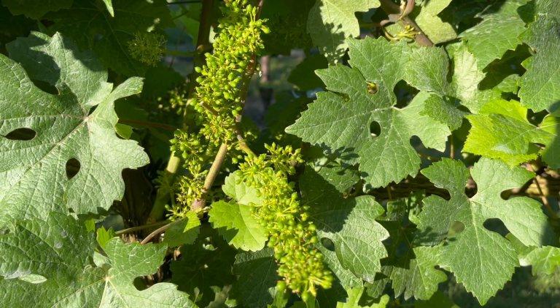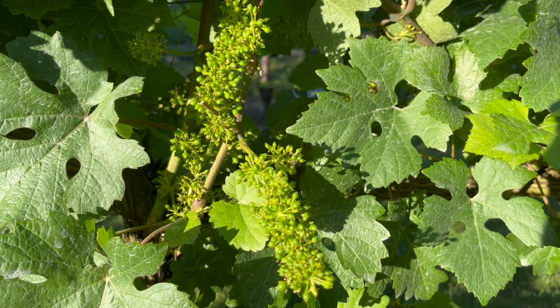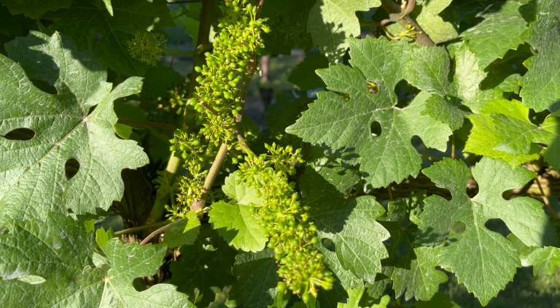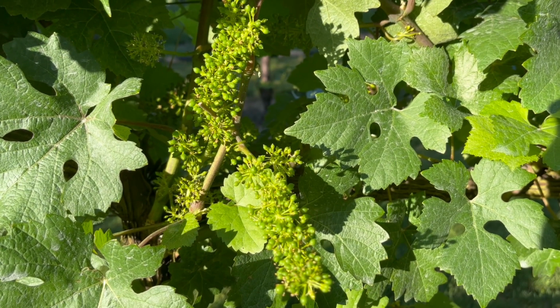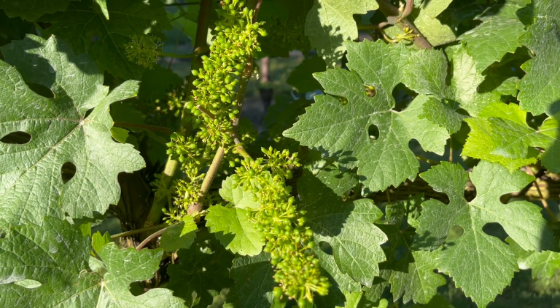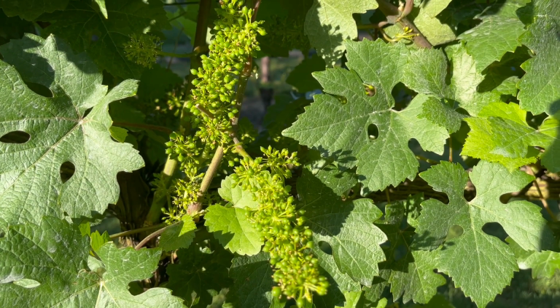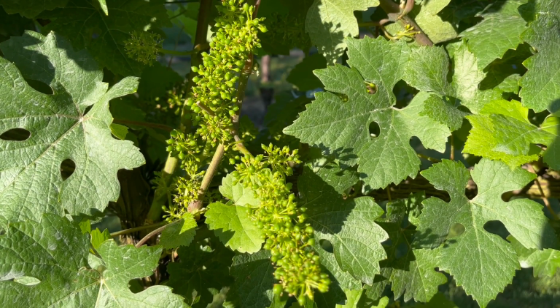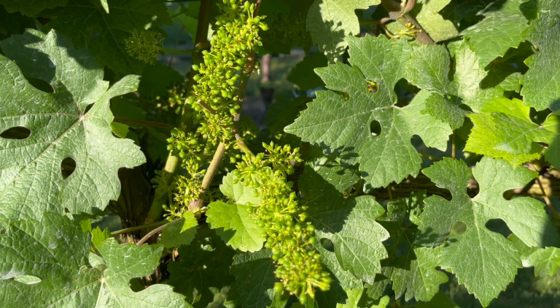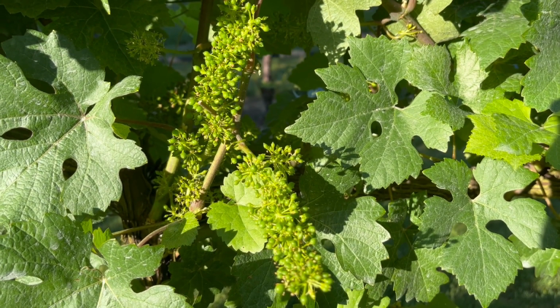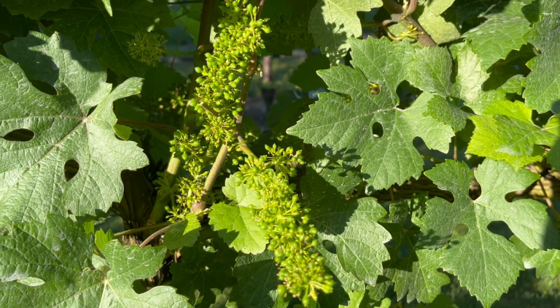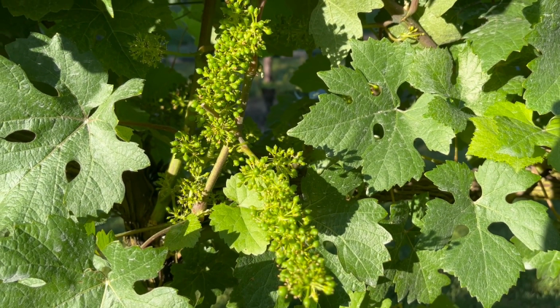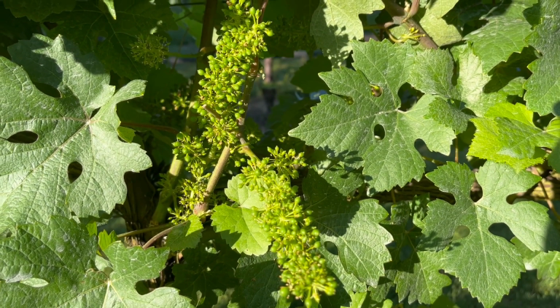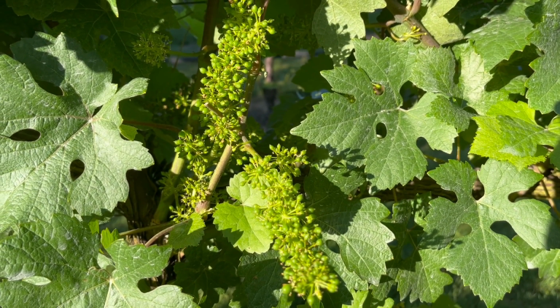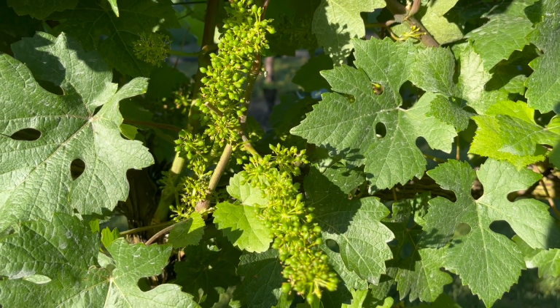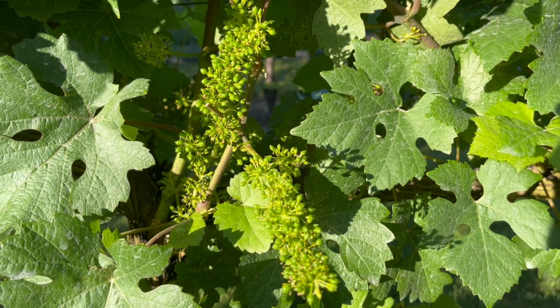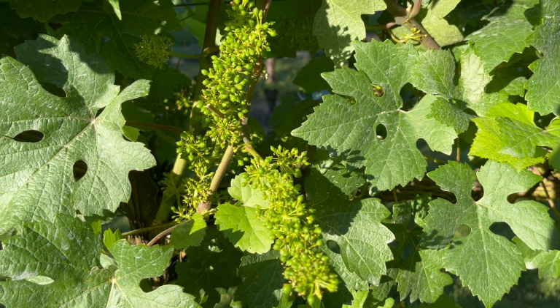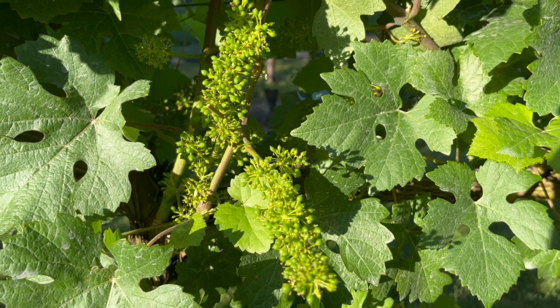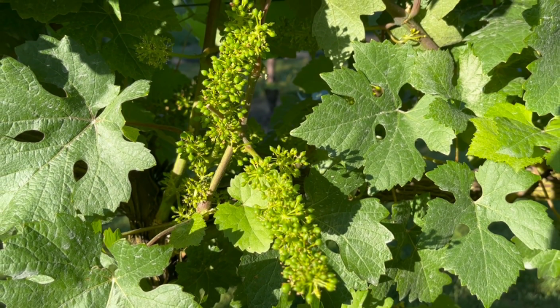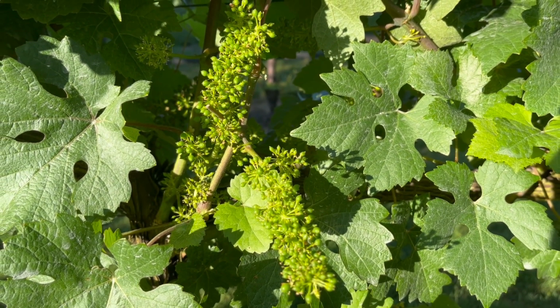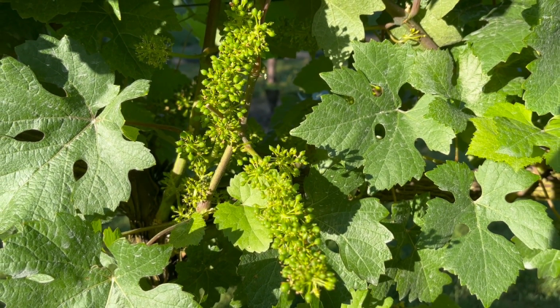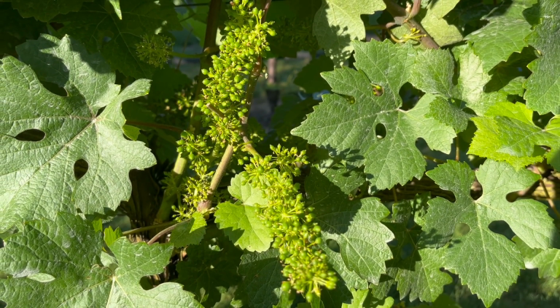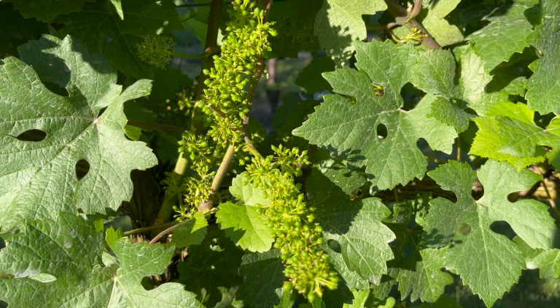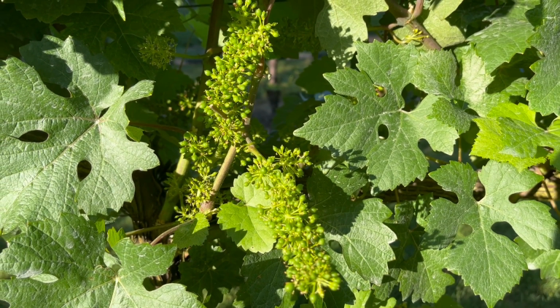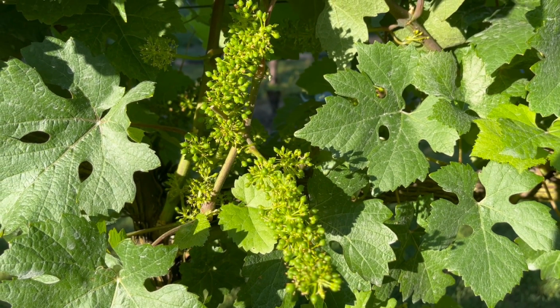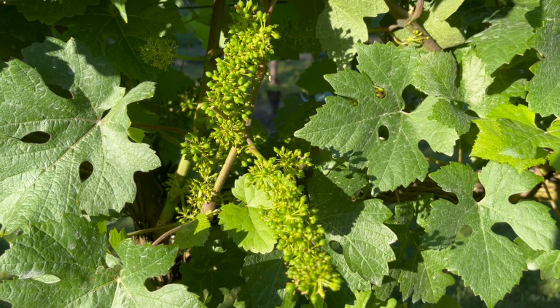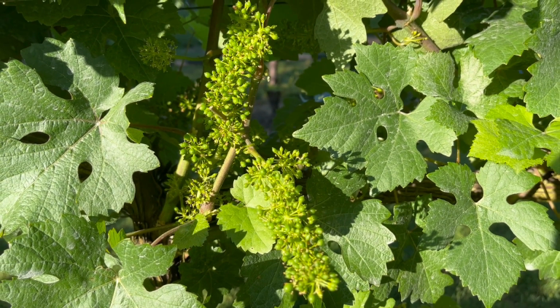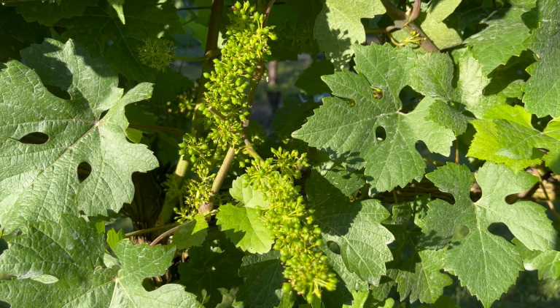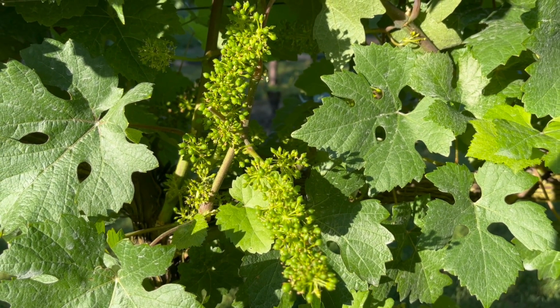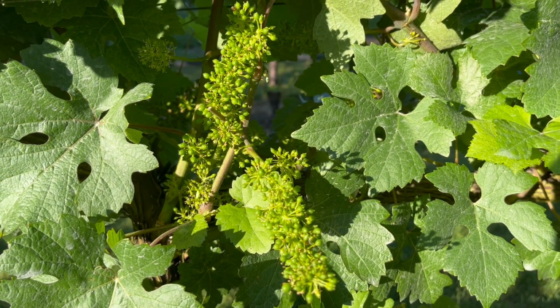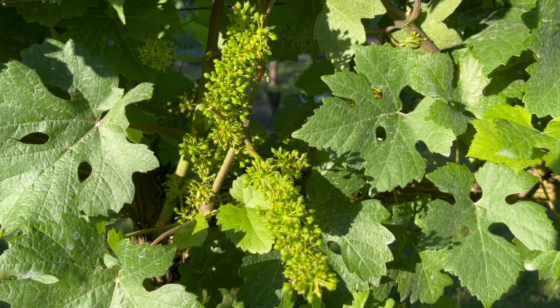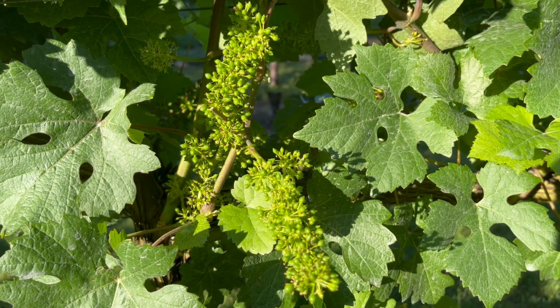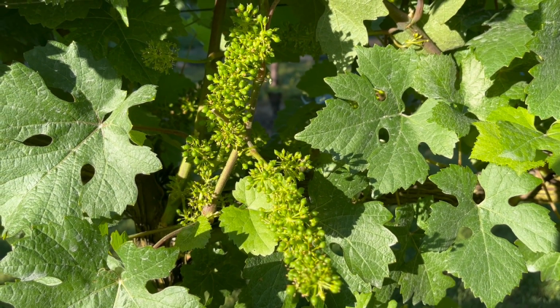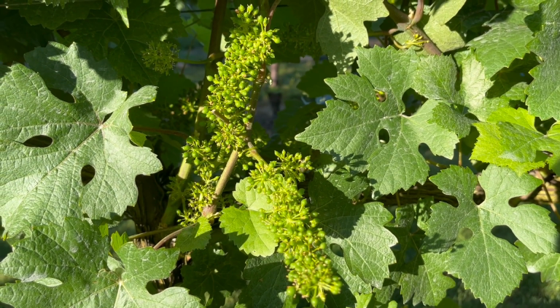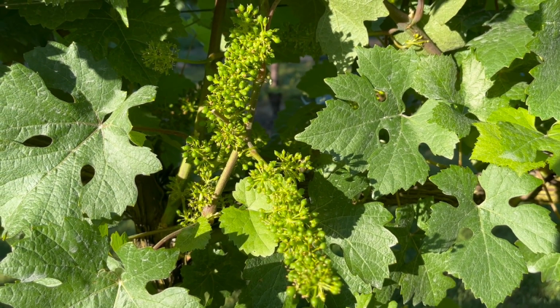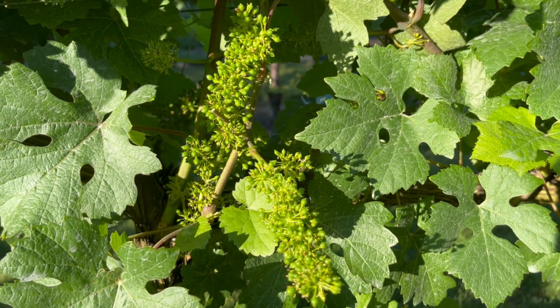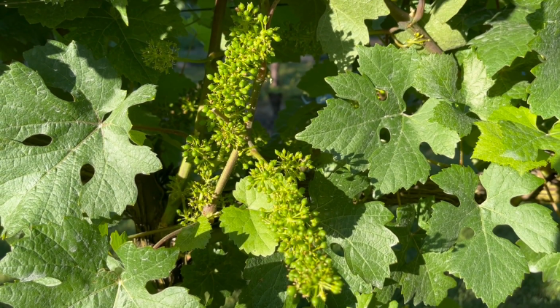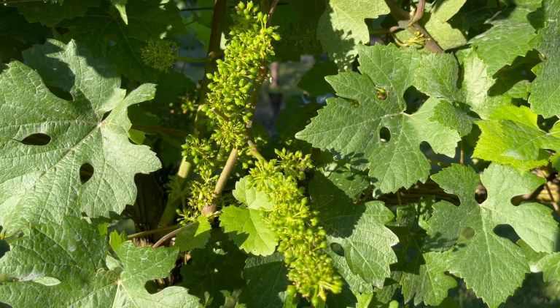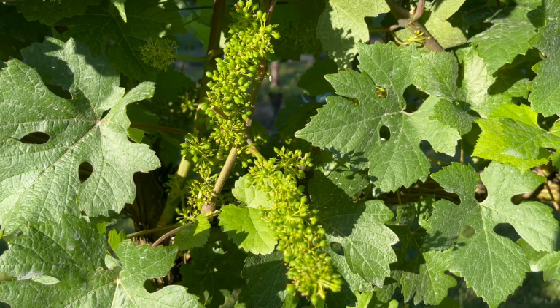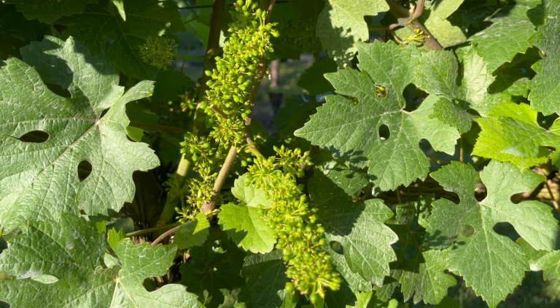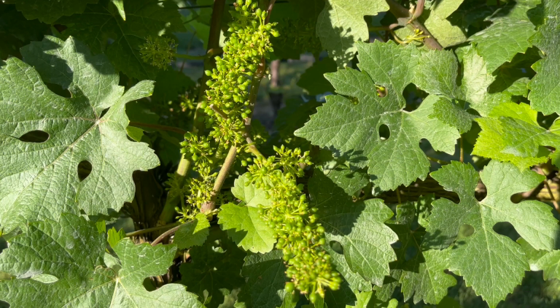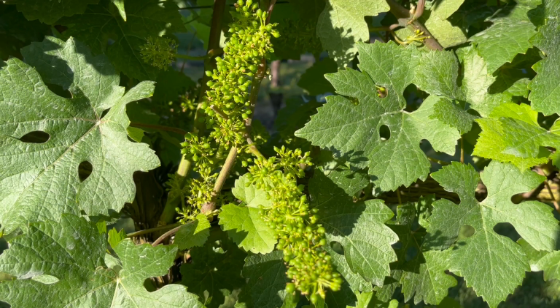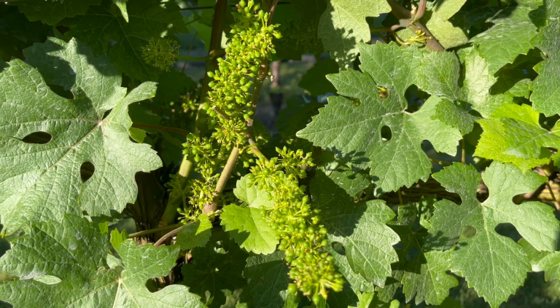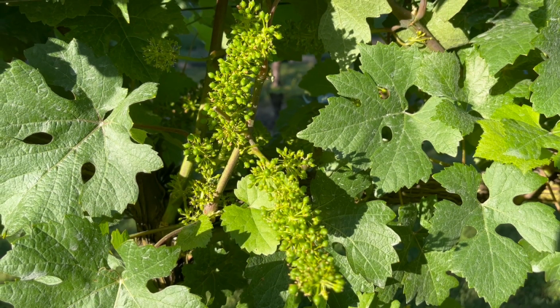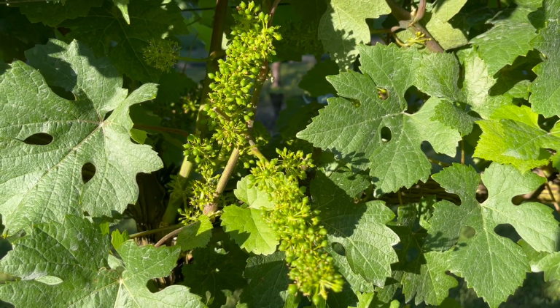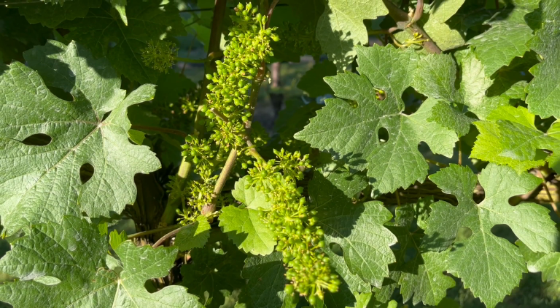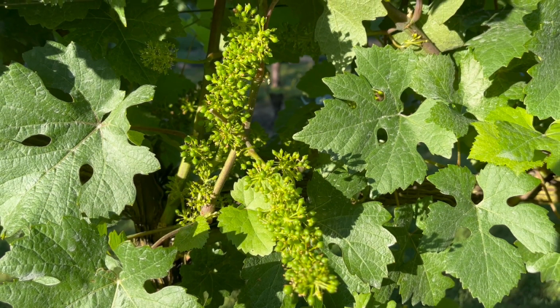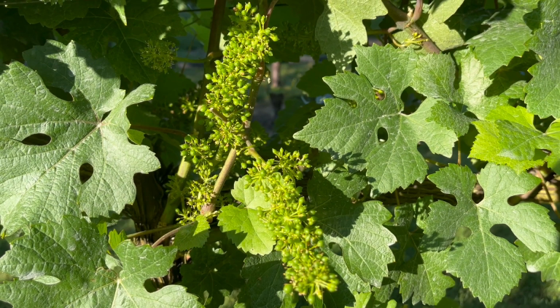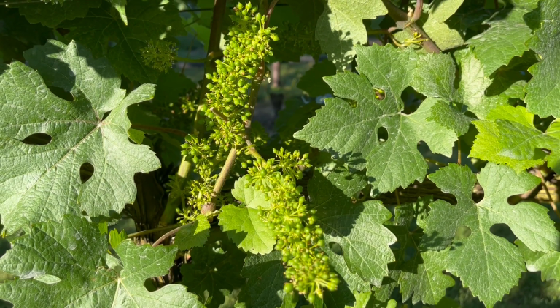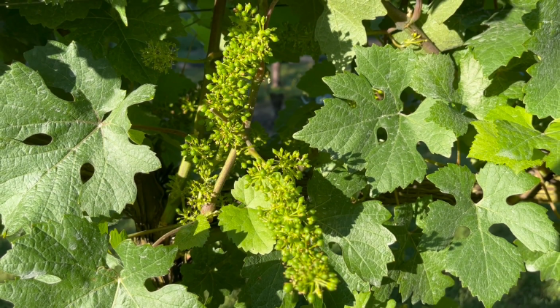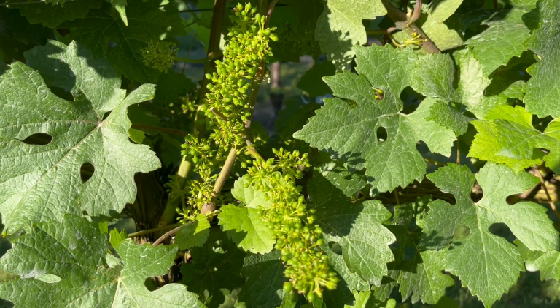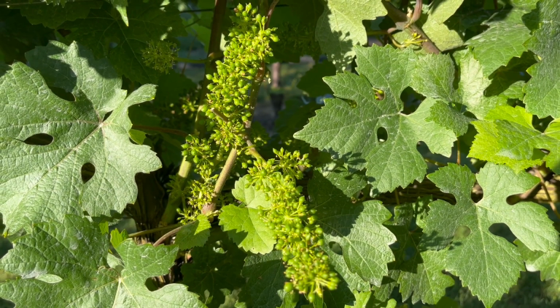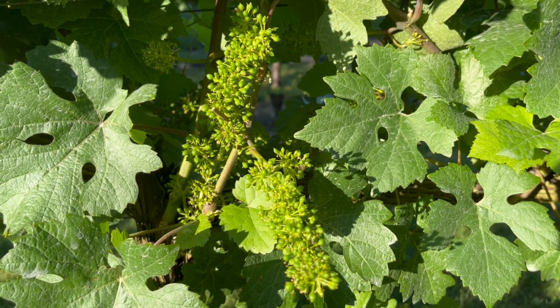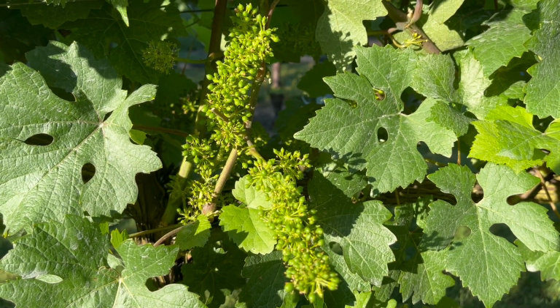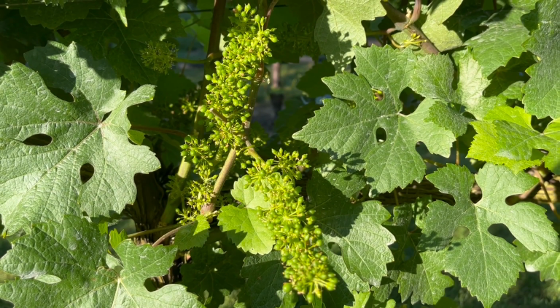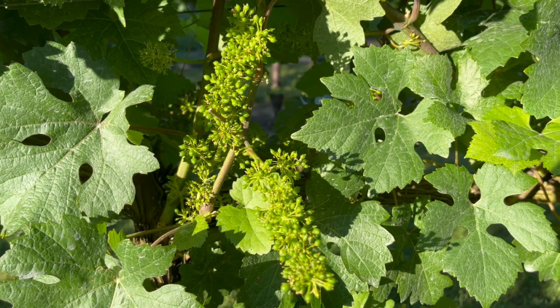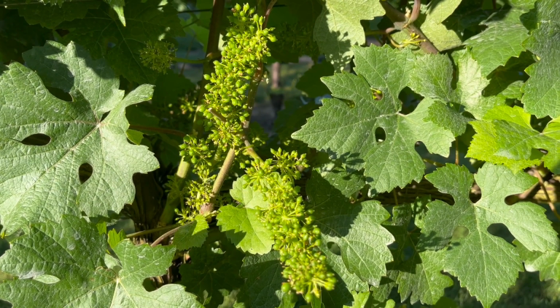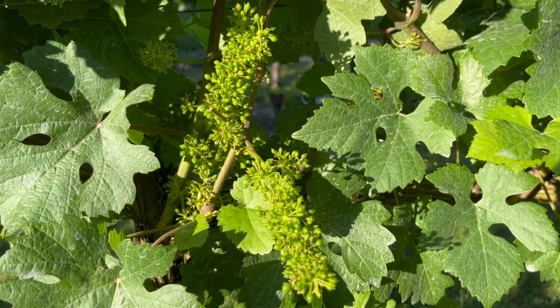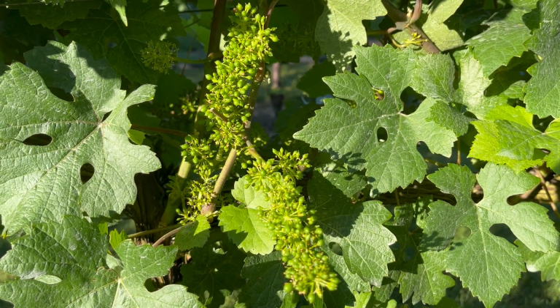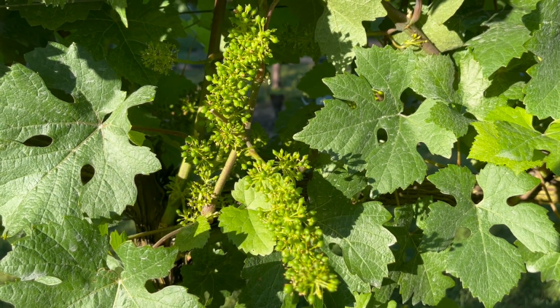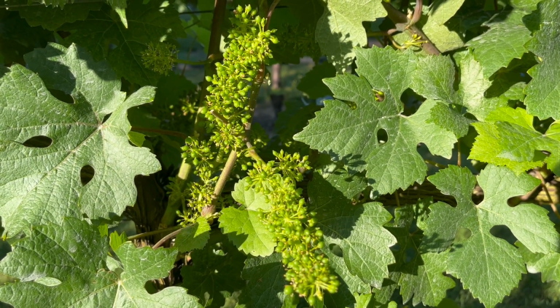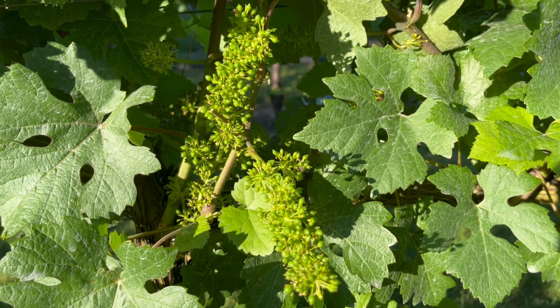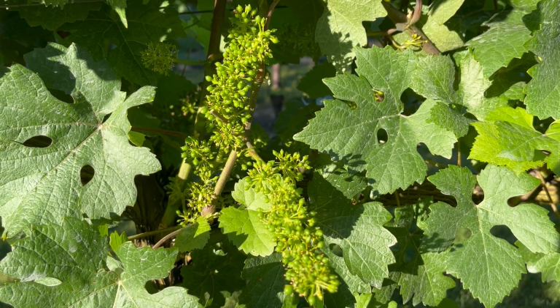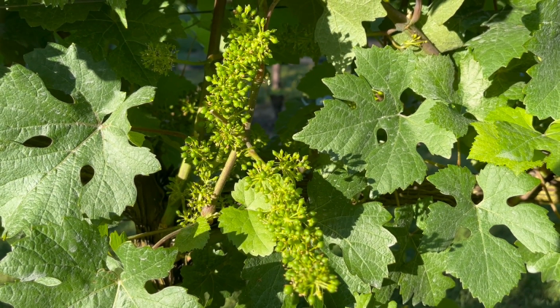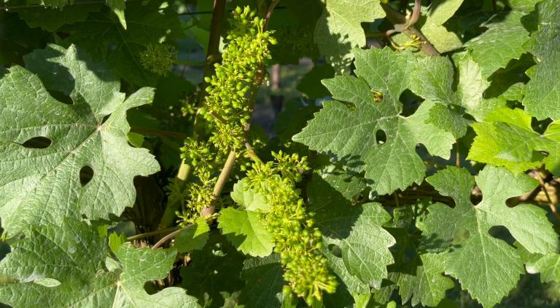Greetings, this is Ed Wagner with Barnella Winery in Tualatin, Oregon, and it's July 11th, 2022.